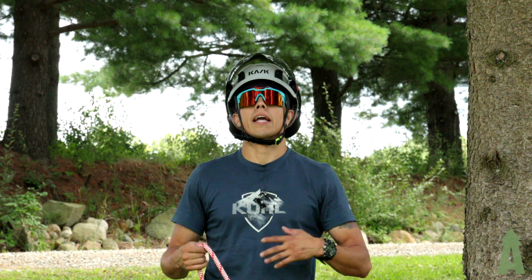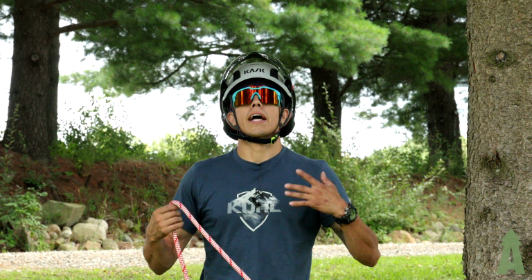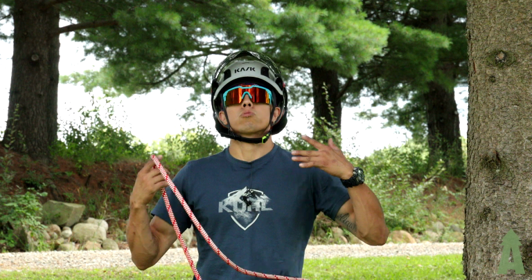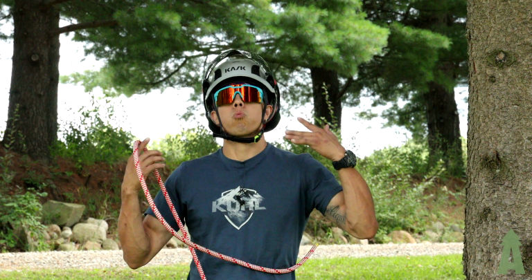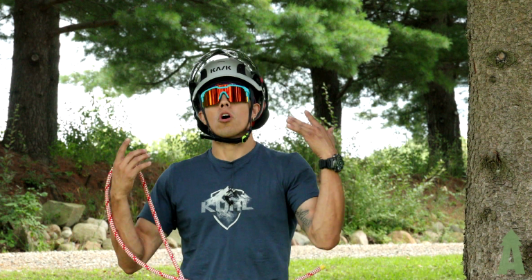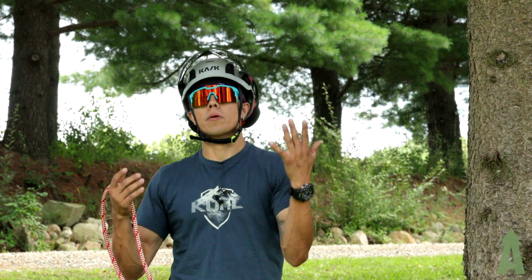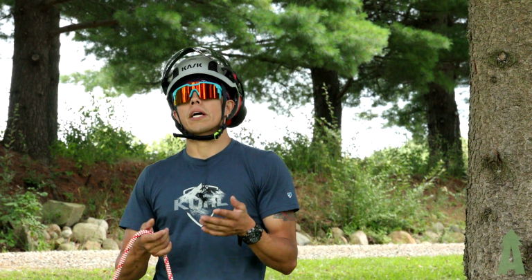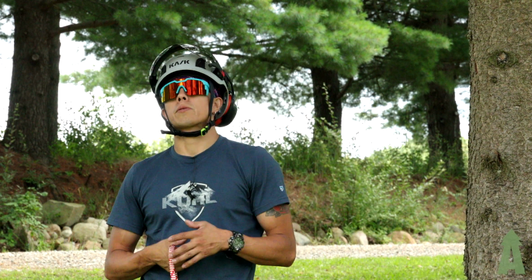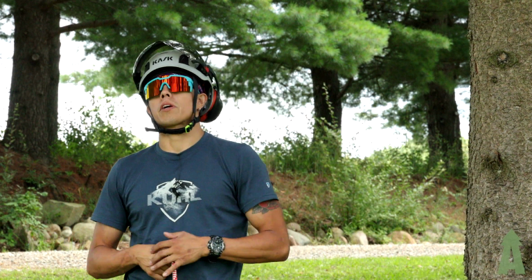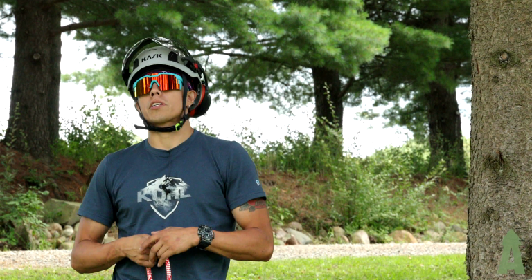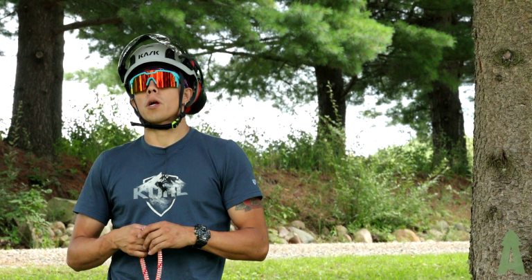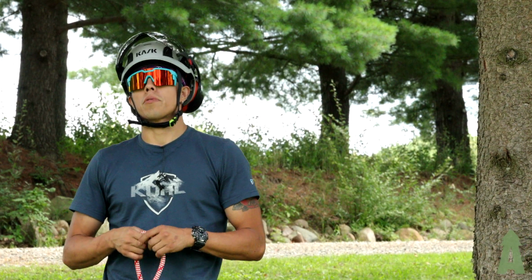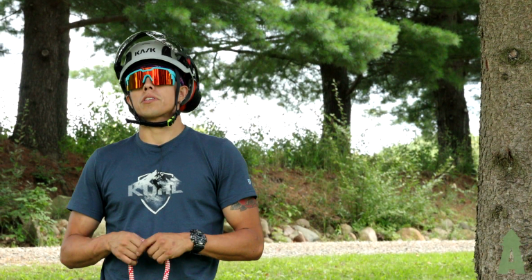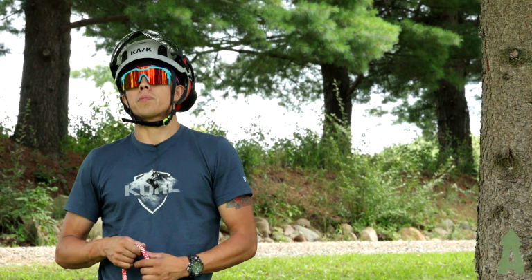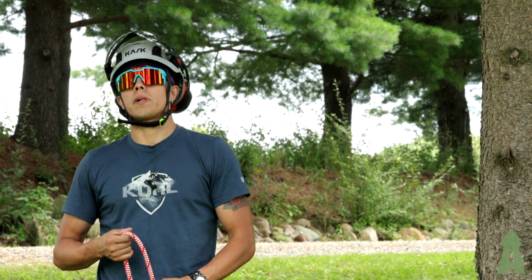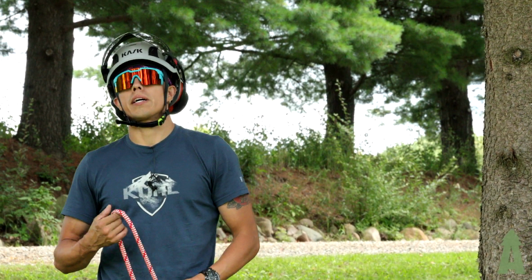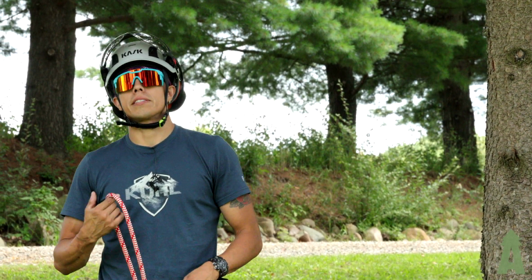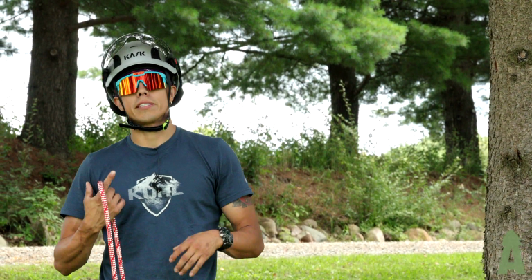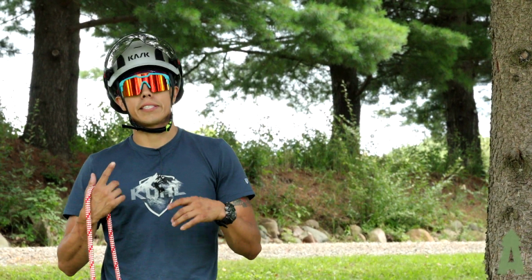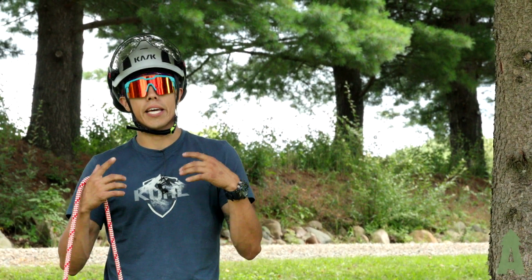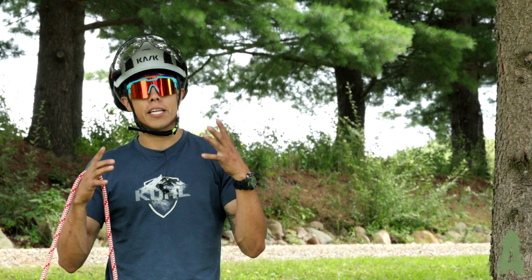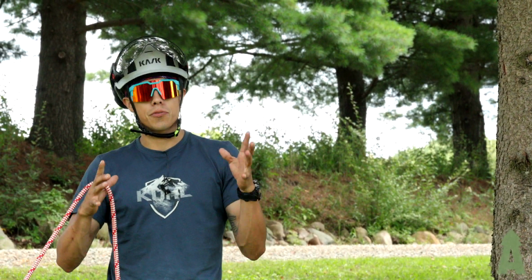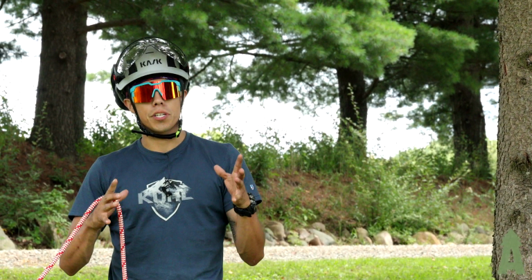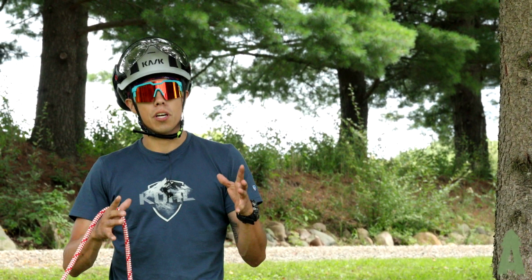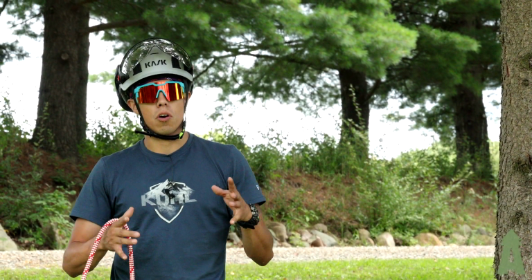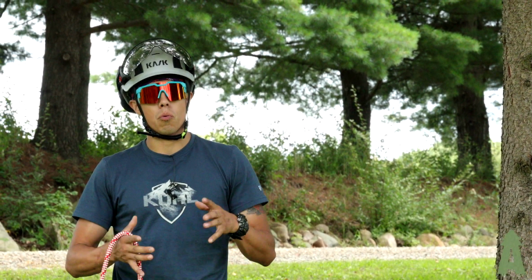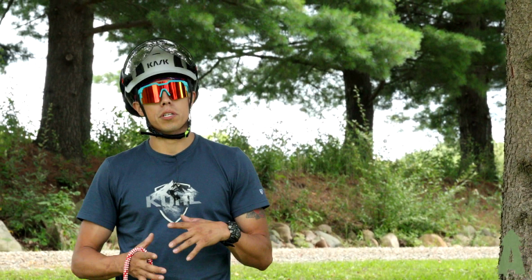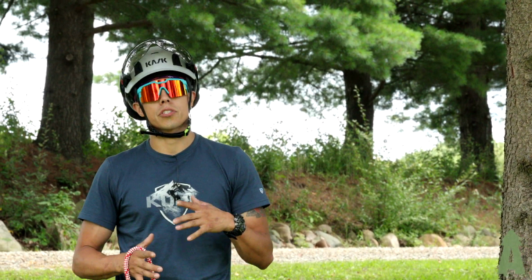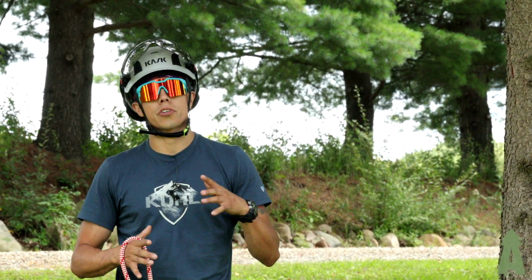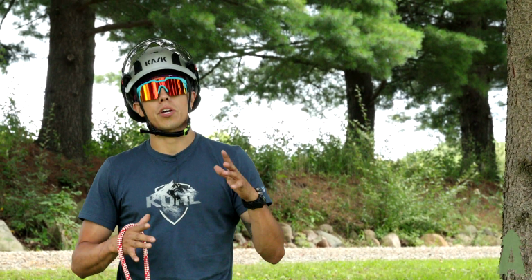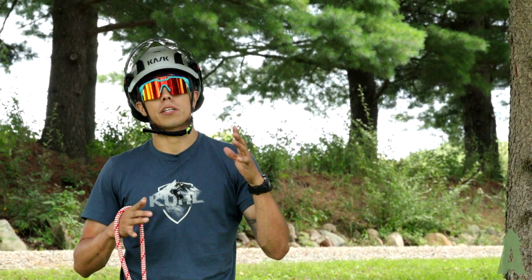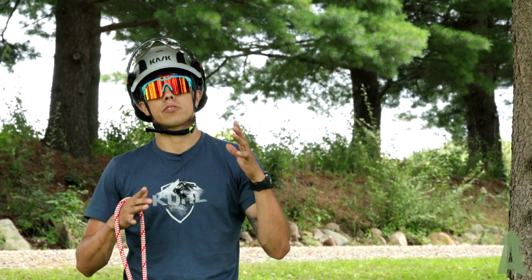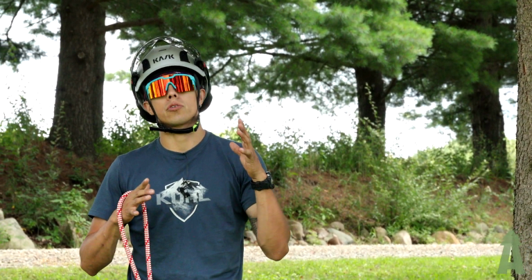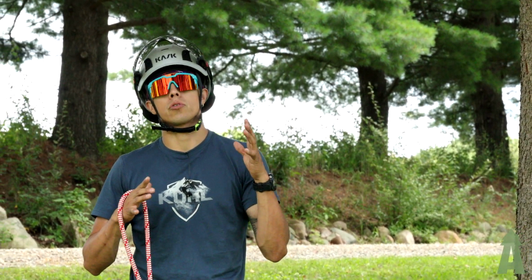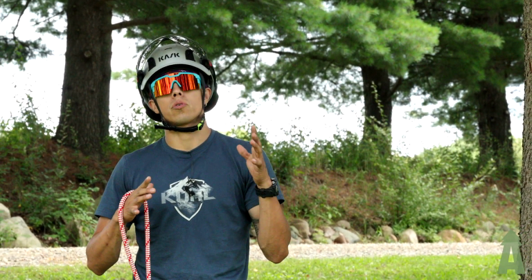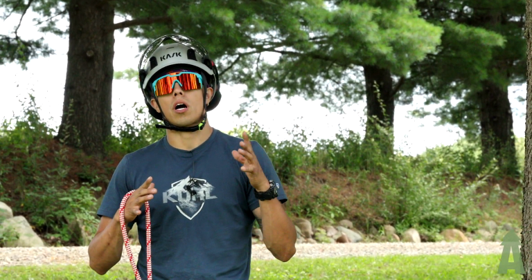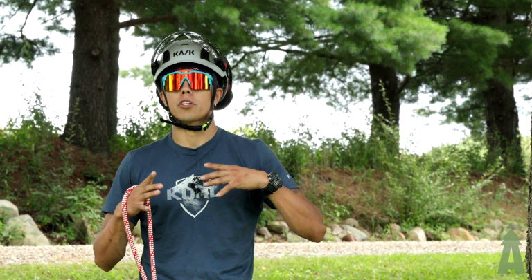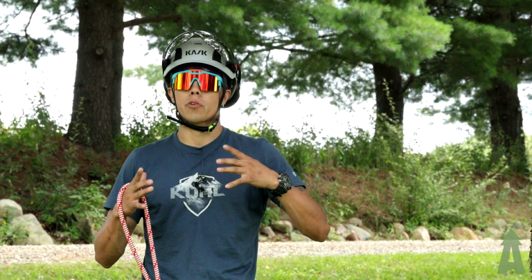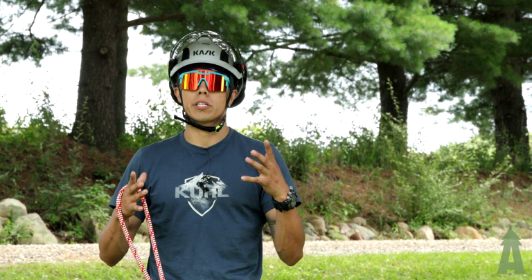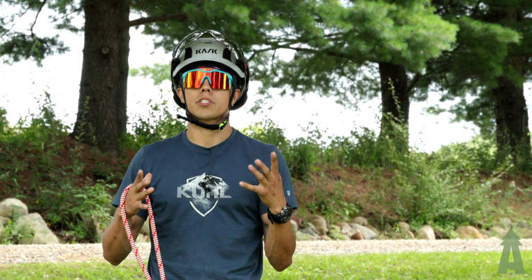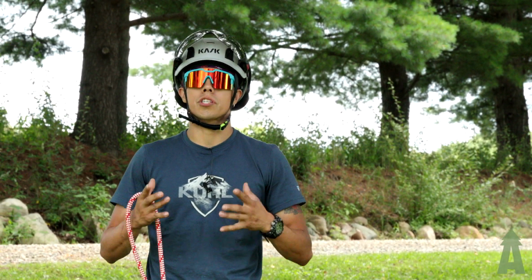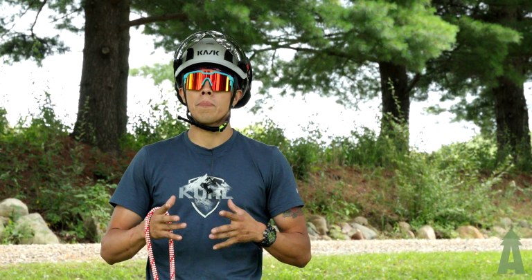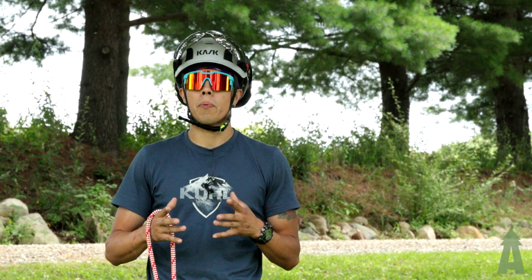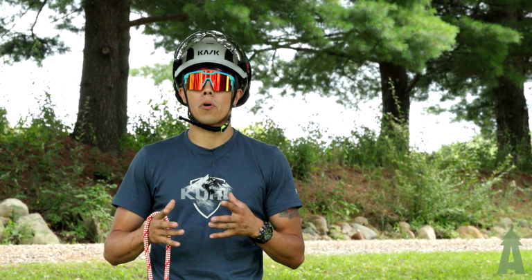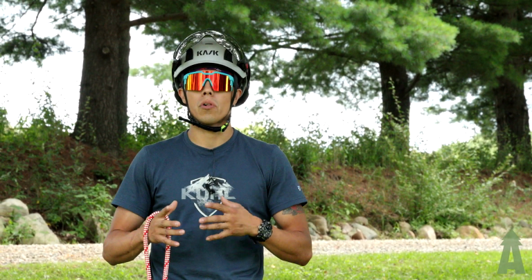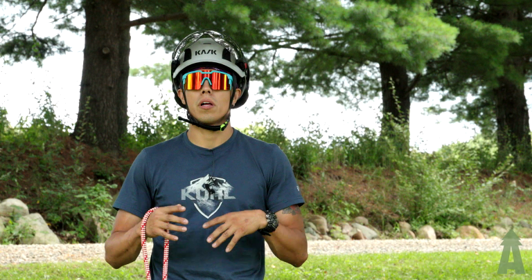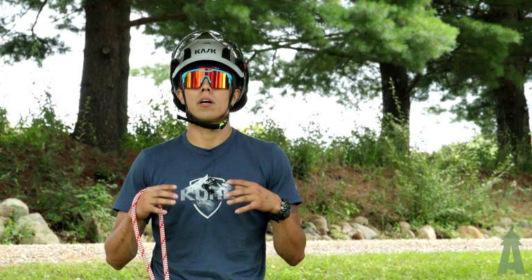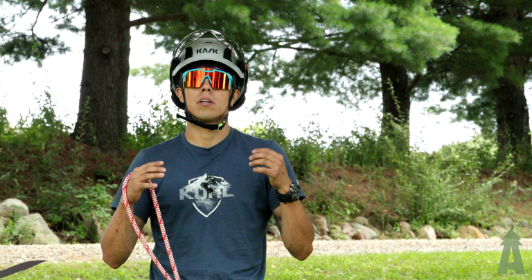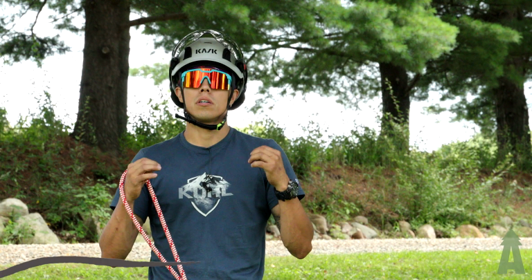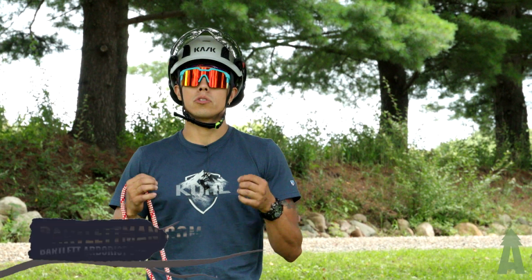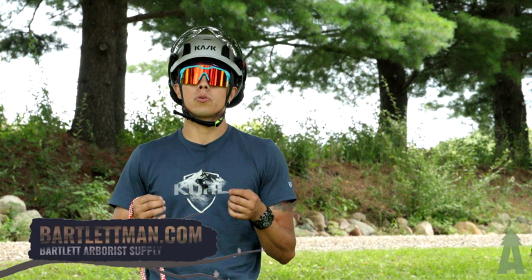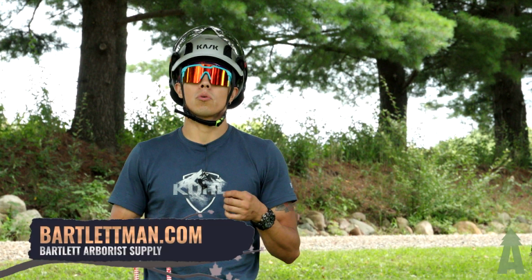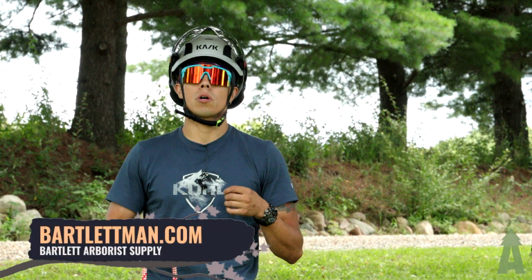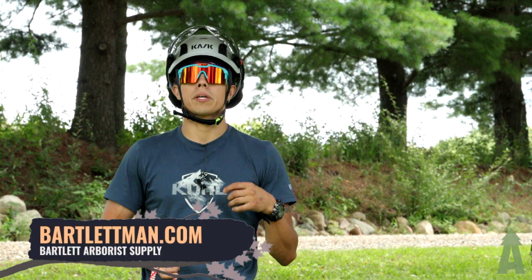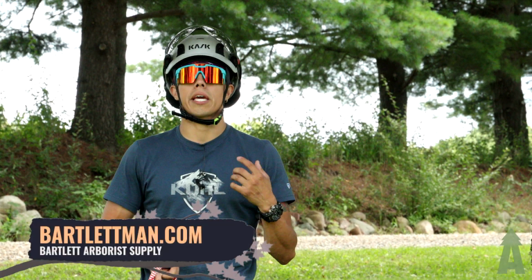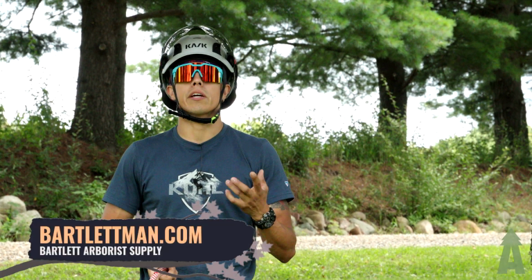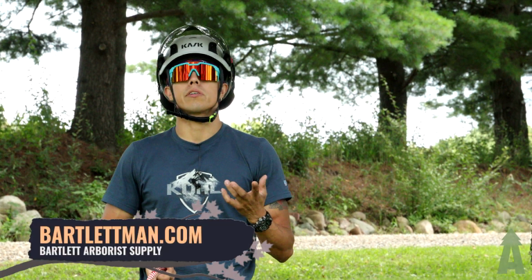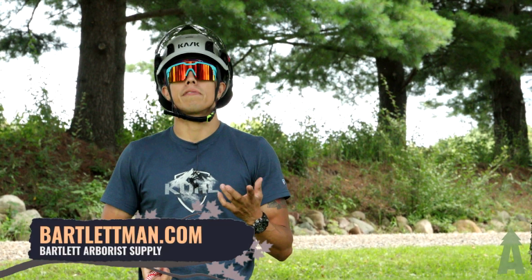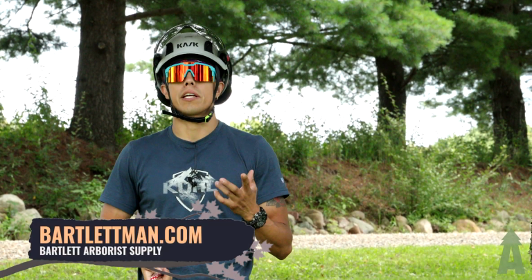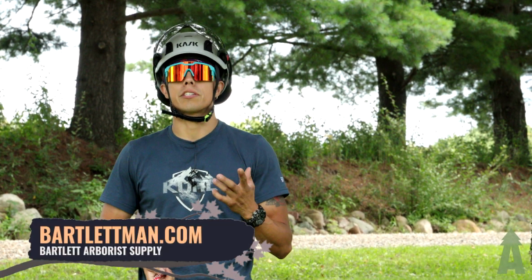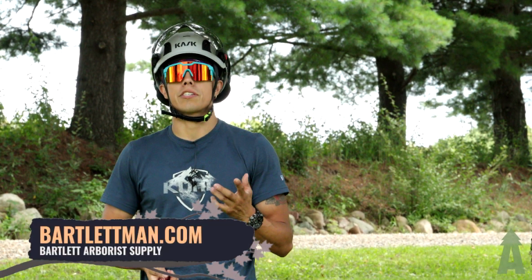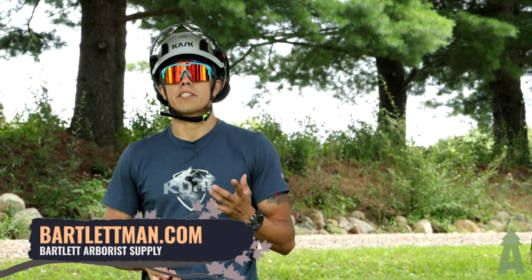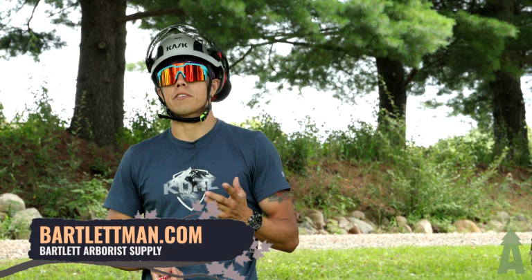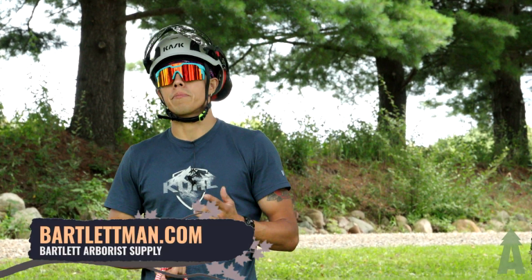Hey guys, welcome back to Bartlett Arborist Supply. In today's video, we're gonna show you how to create a simple two-to-one mechanical advantage system.